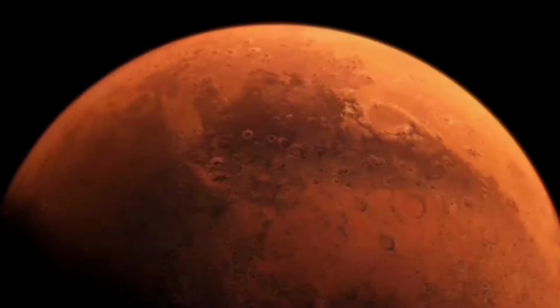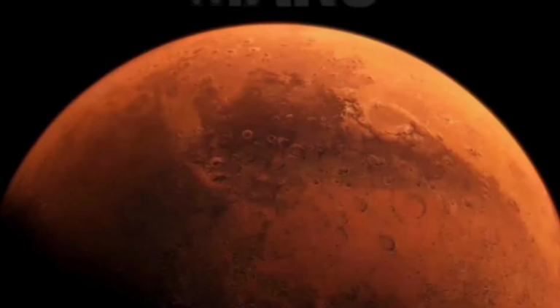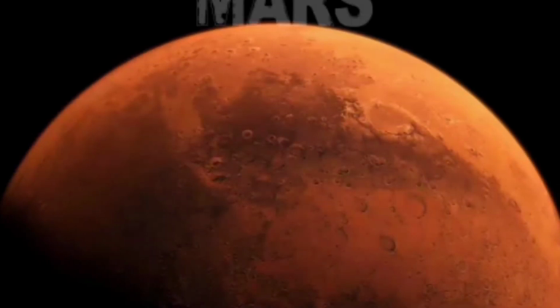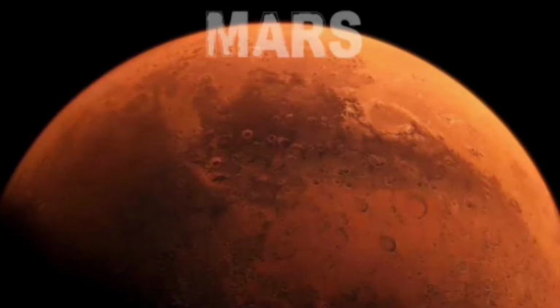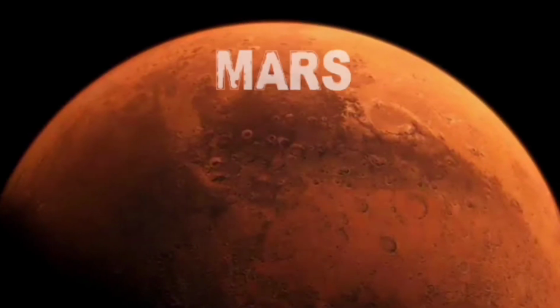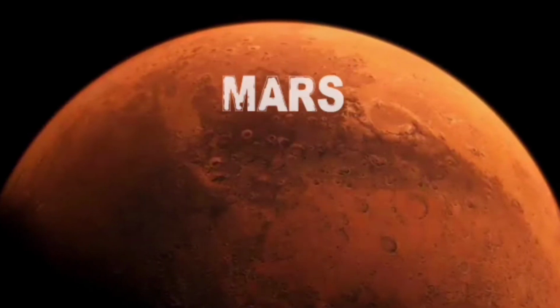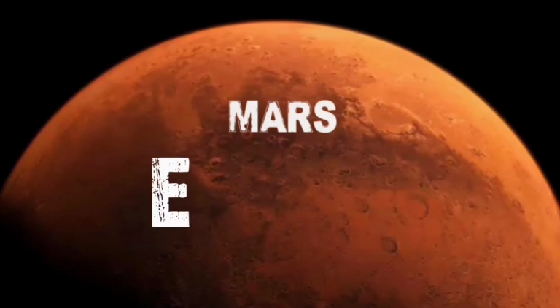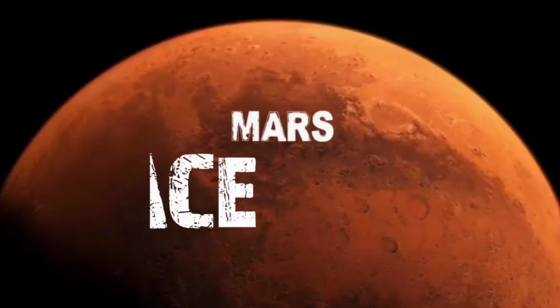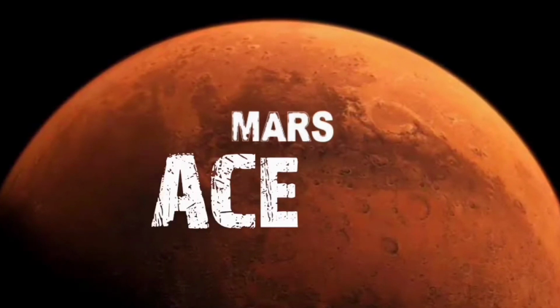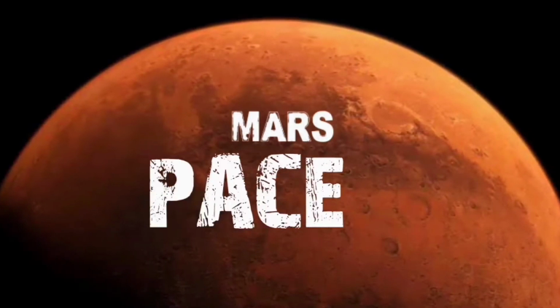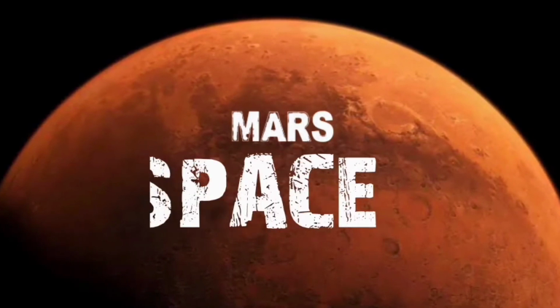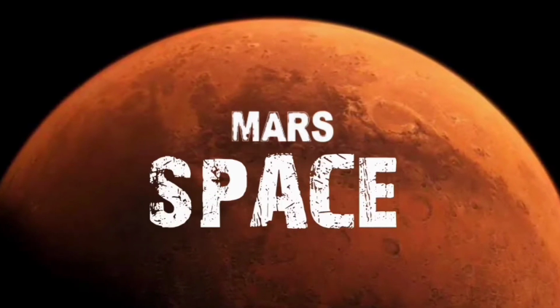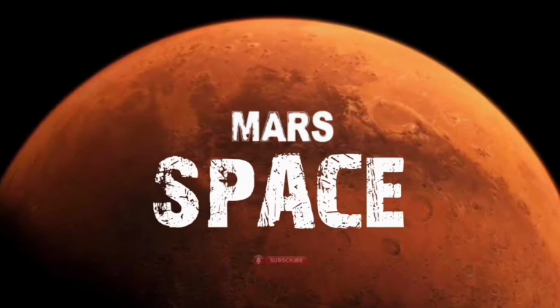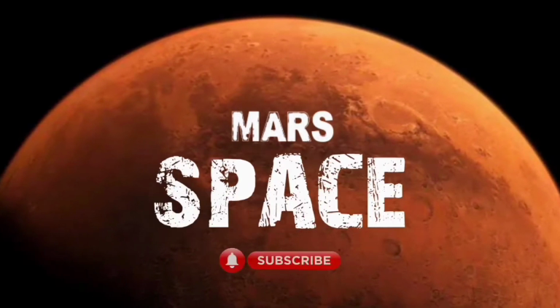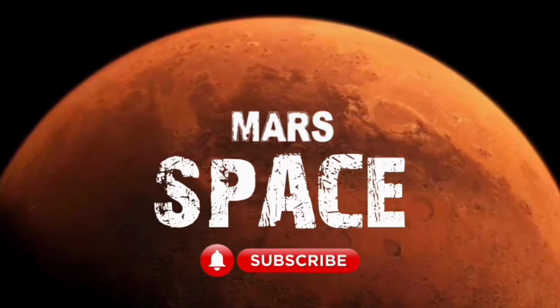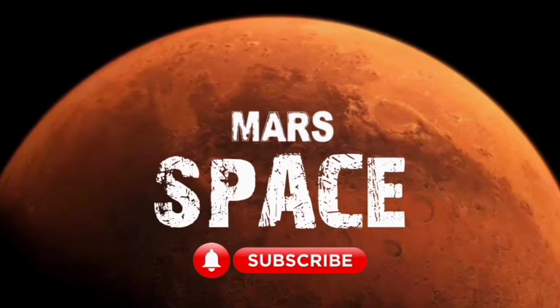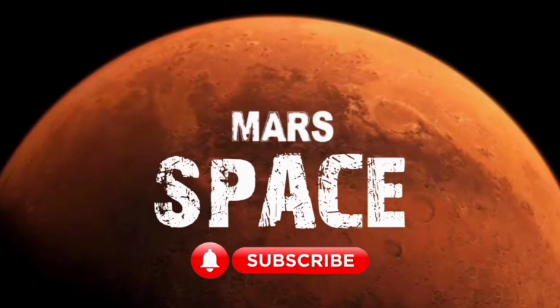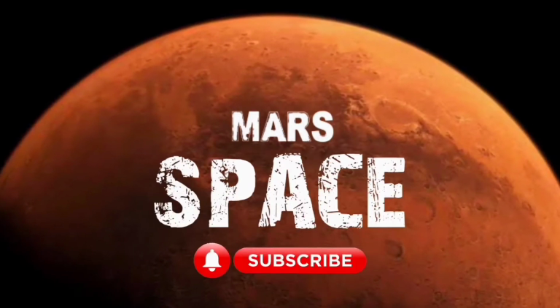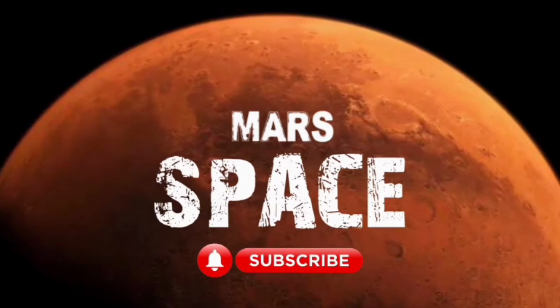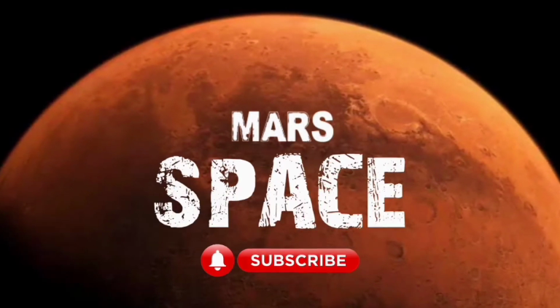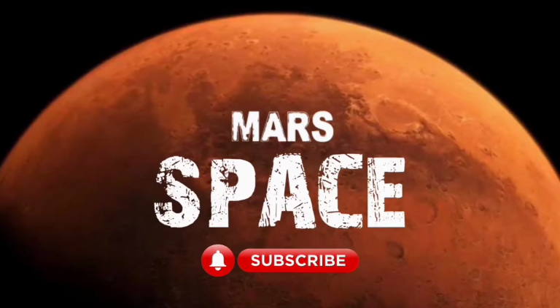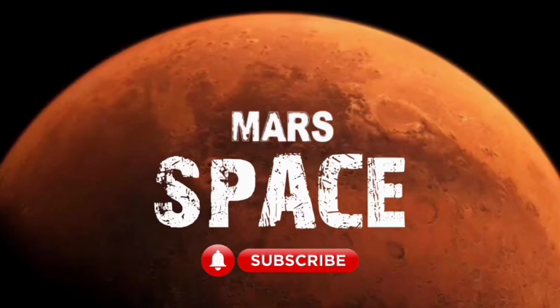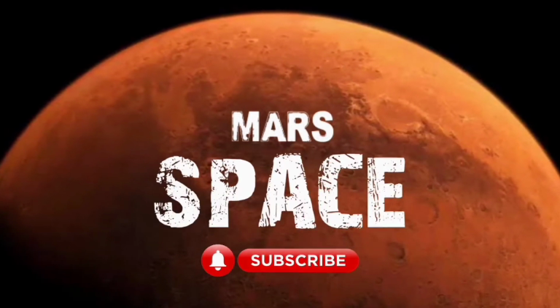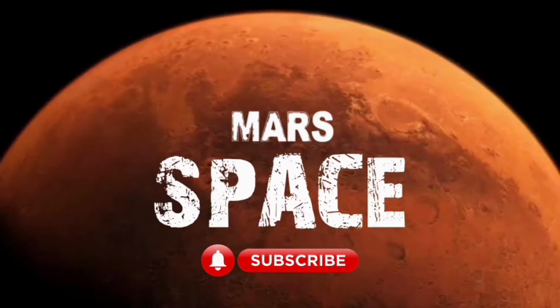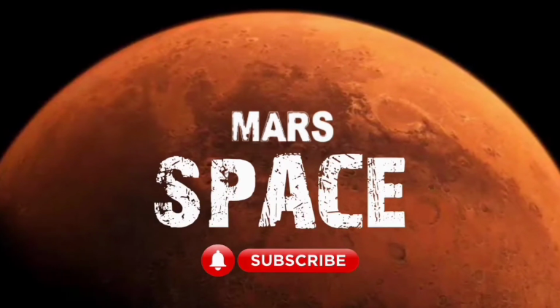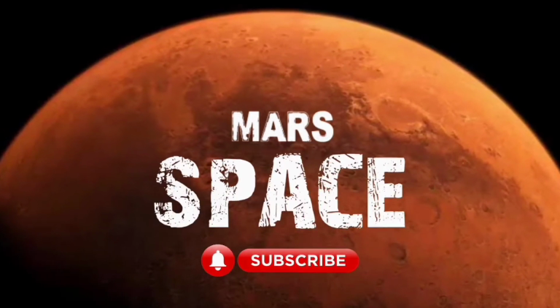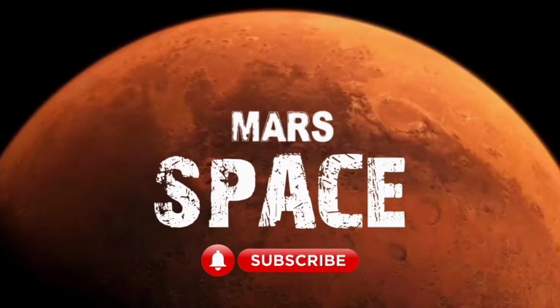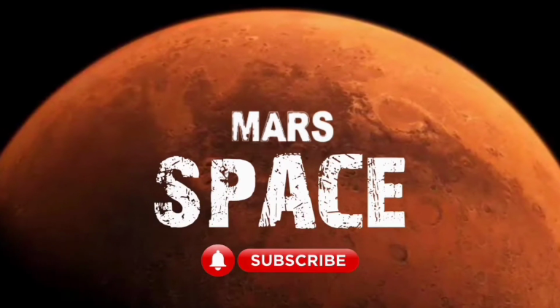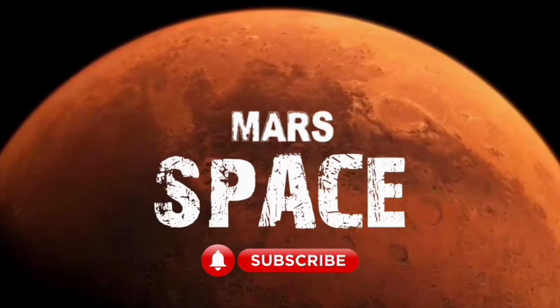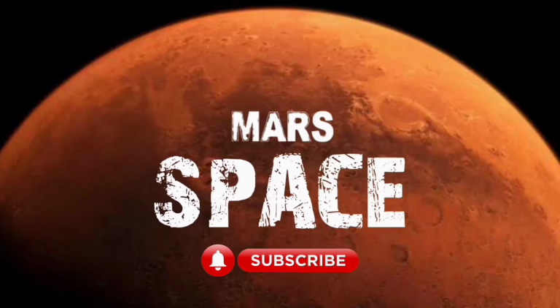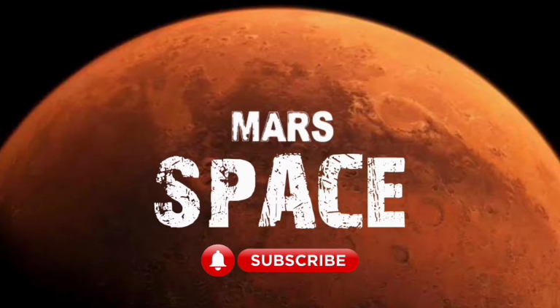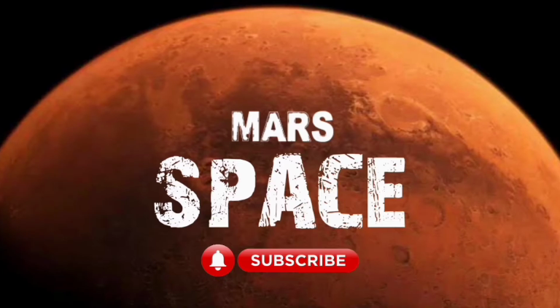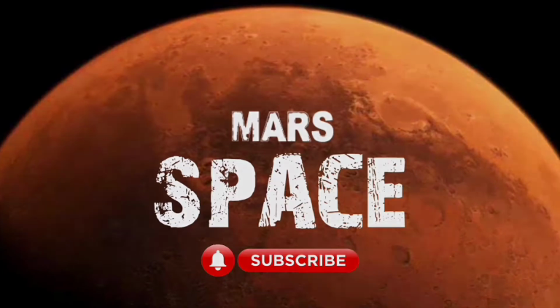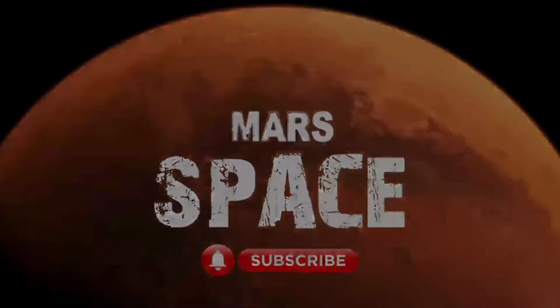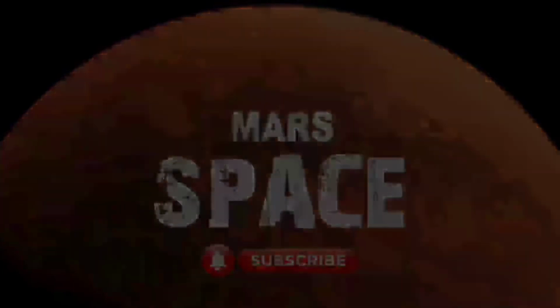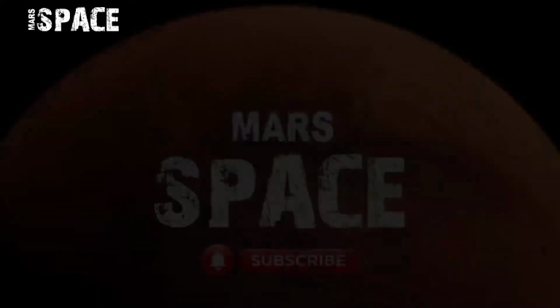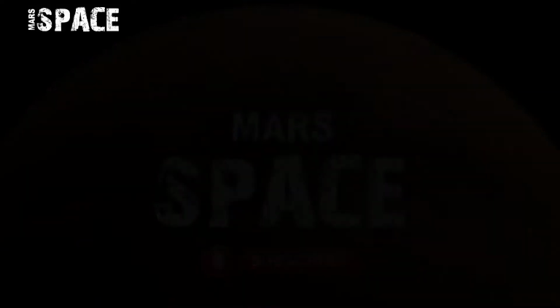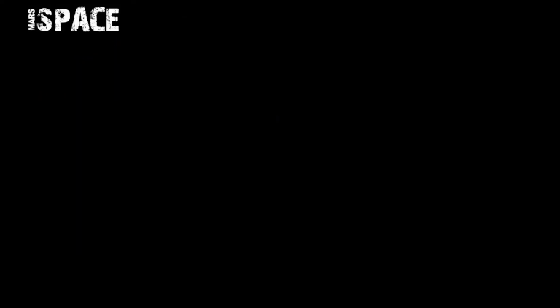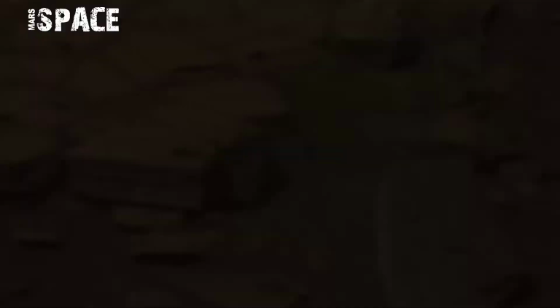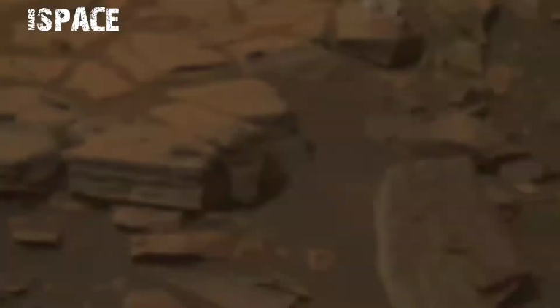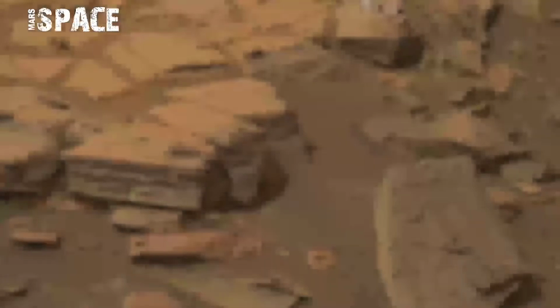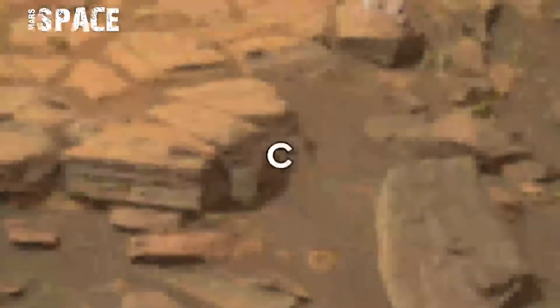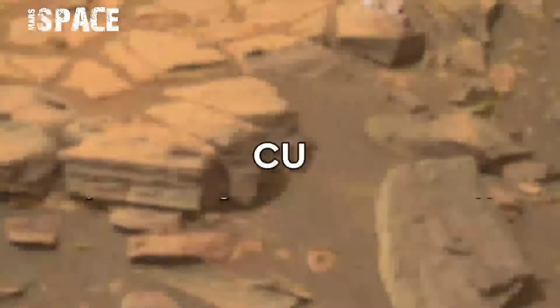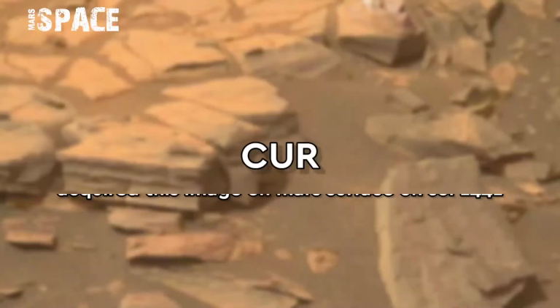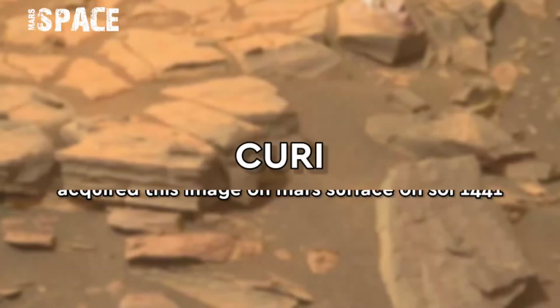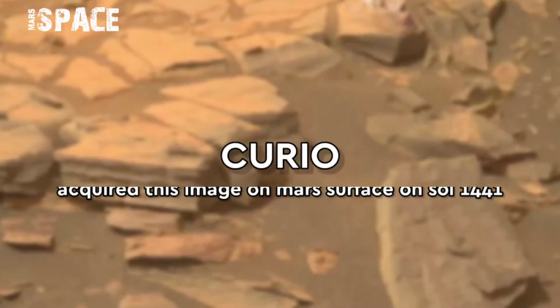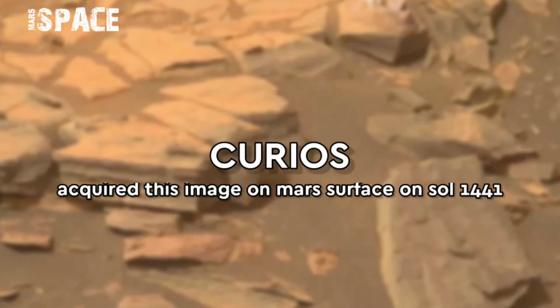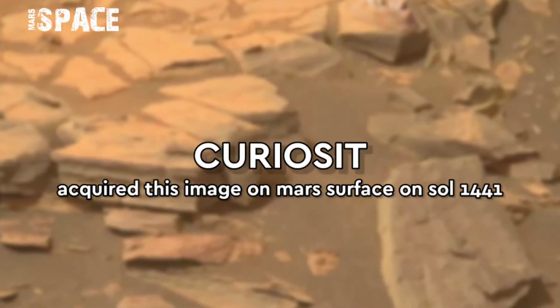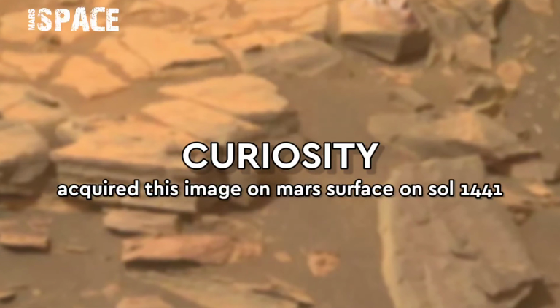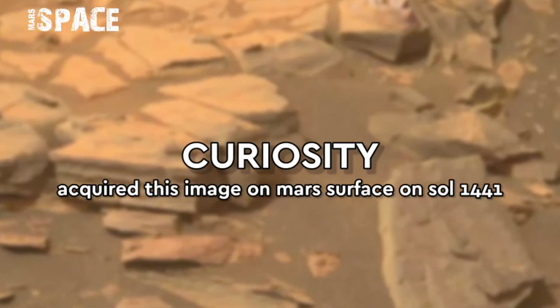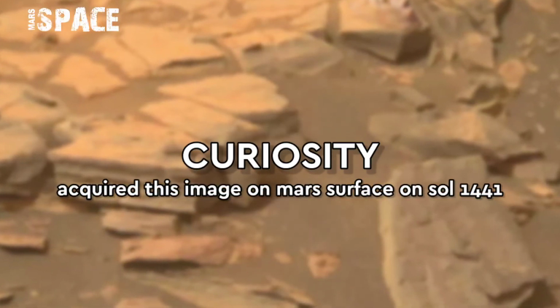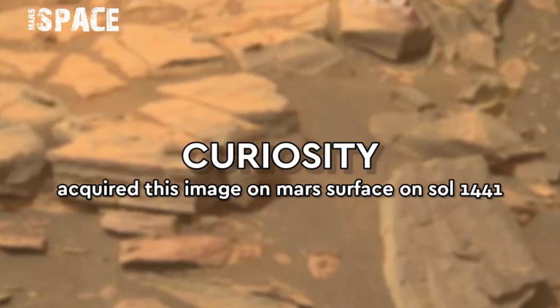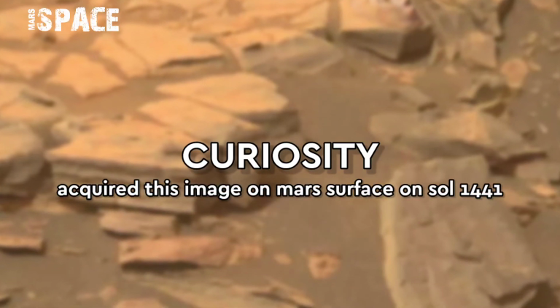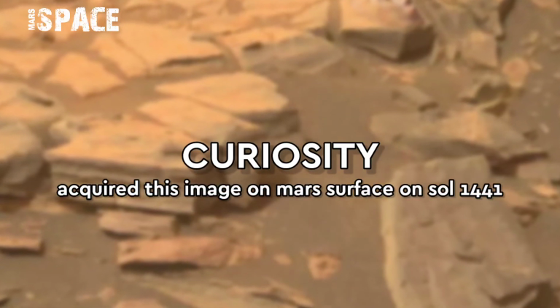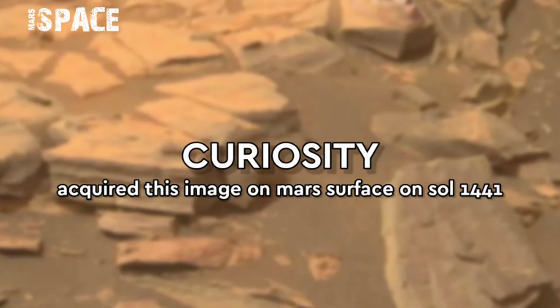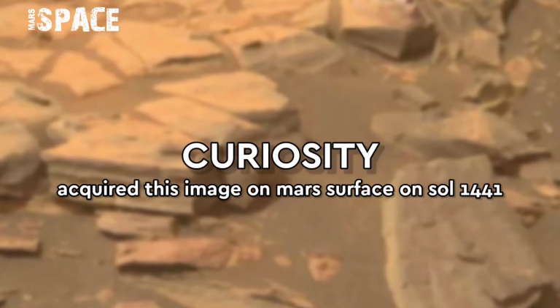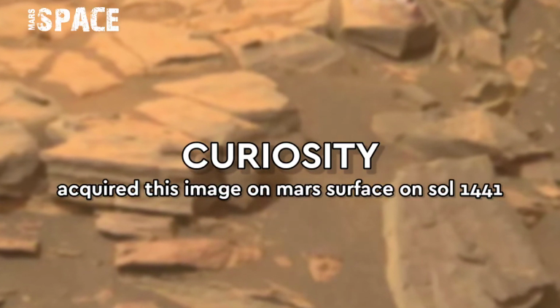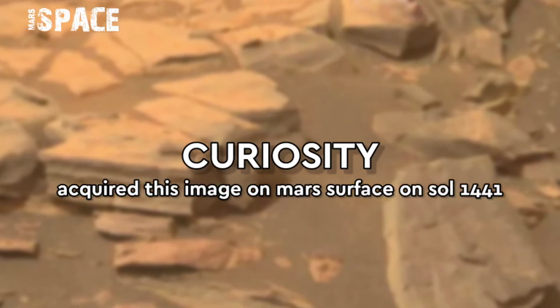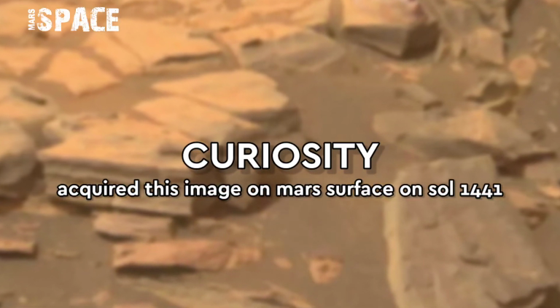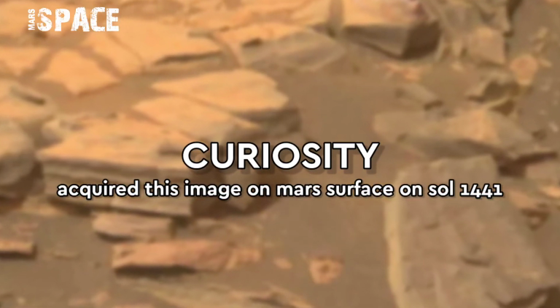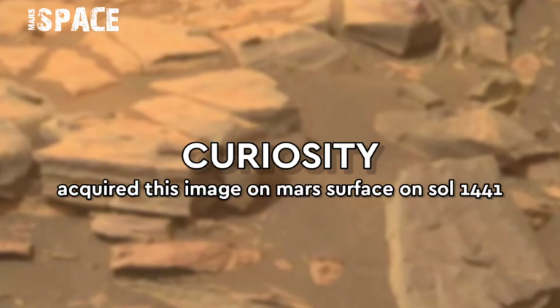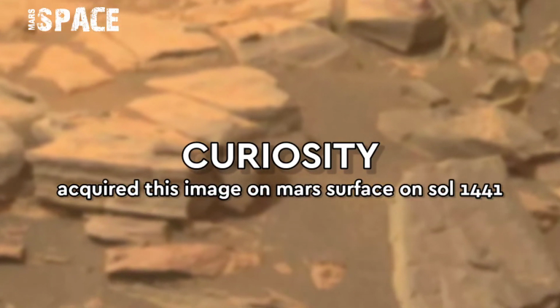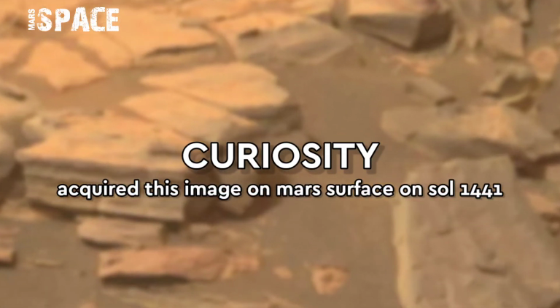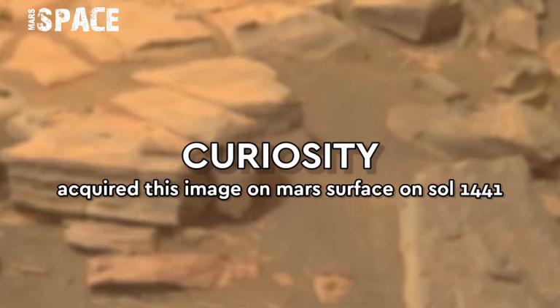Hi, my dear friends, welcome back to our YouTube channel Mars Spaces. Hit the bell icon with thumbs up and please watch the full video.